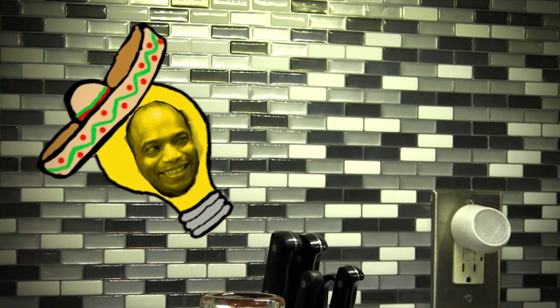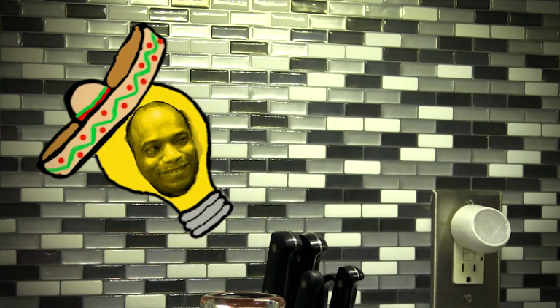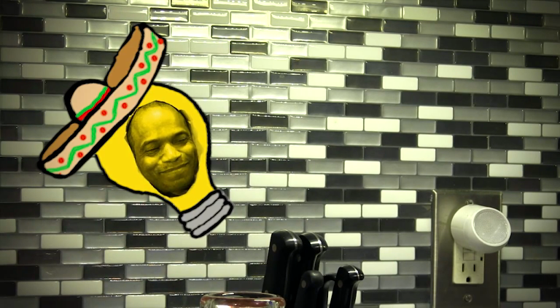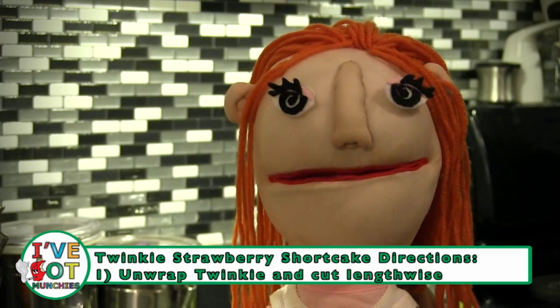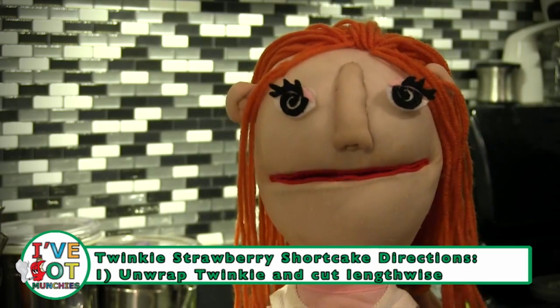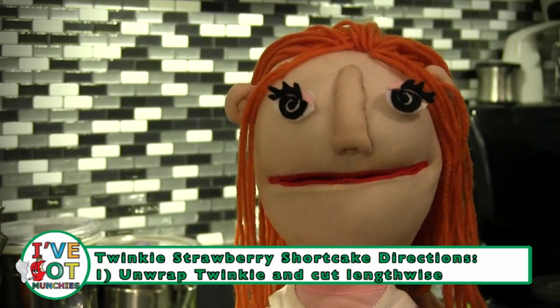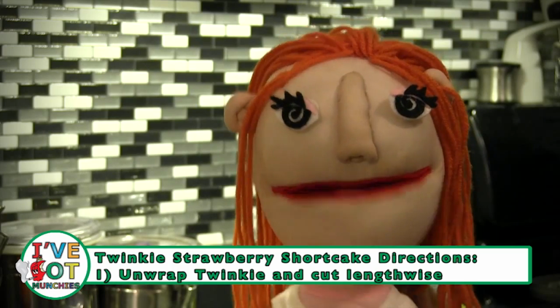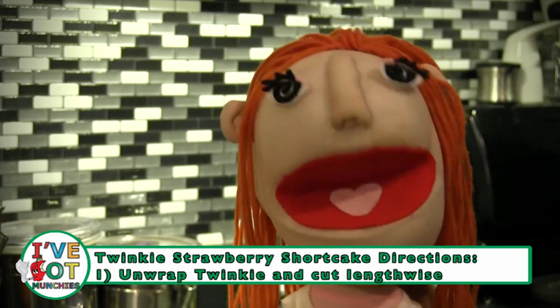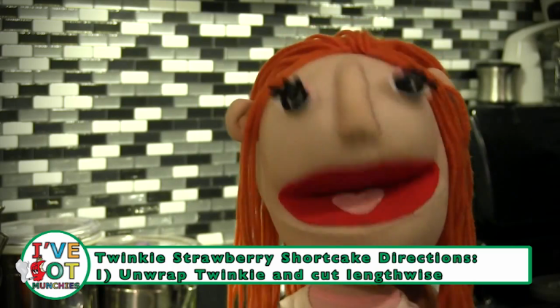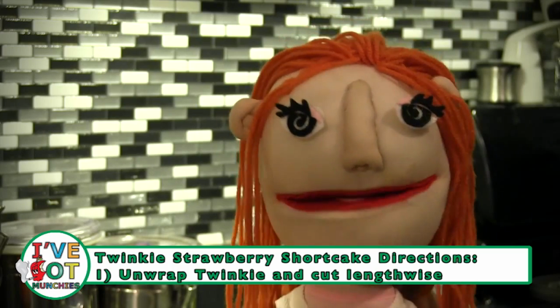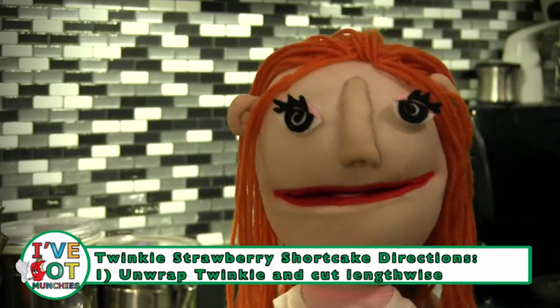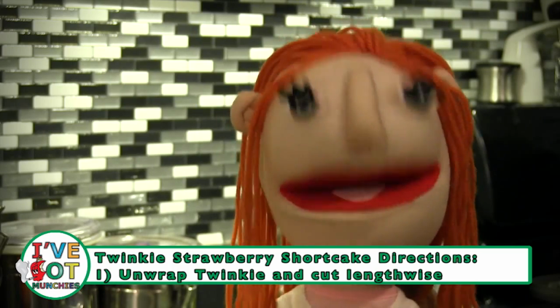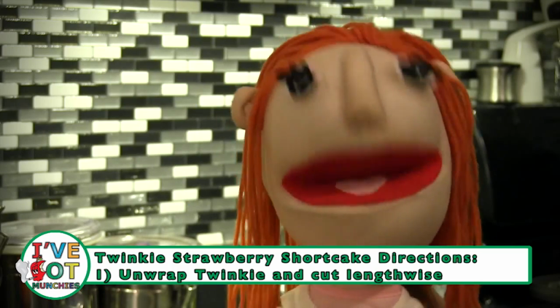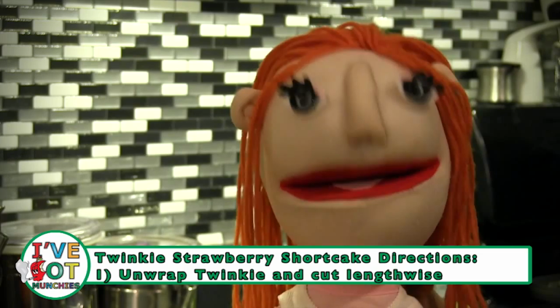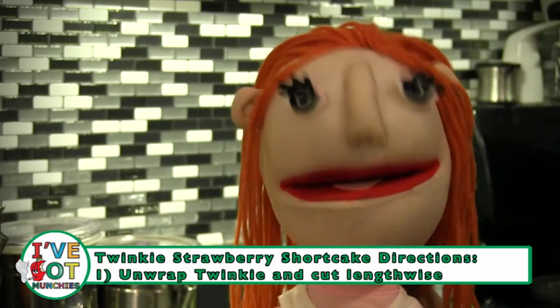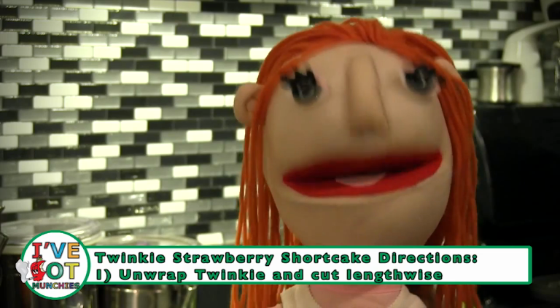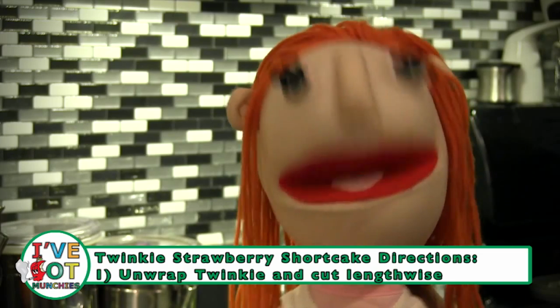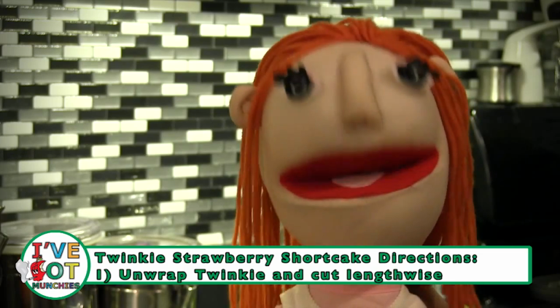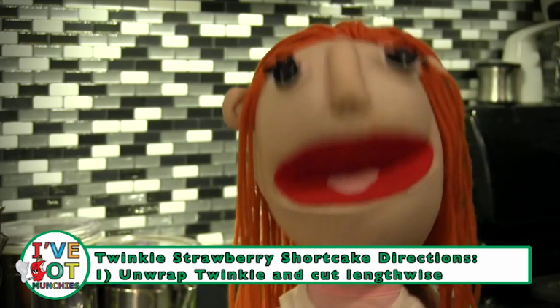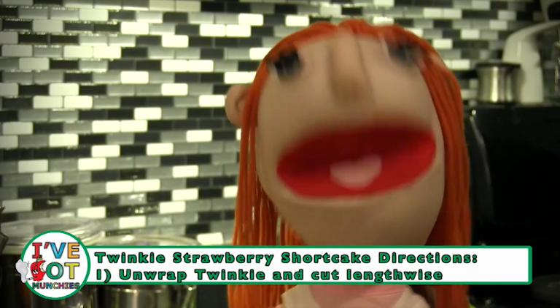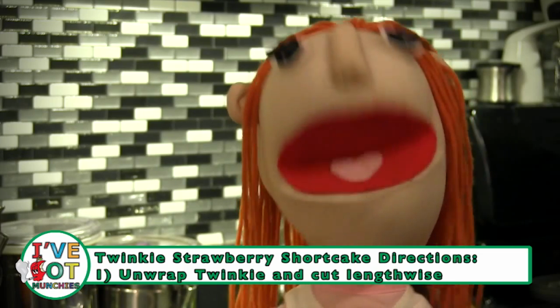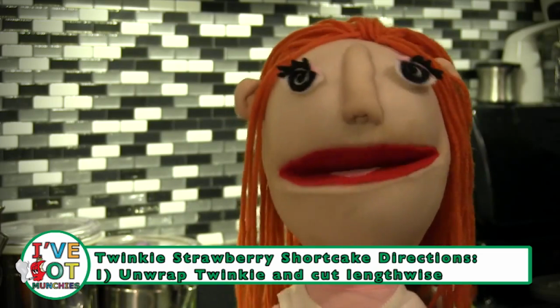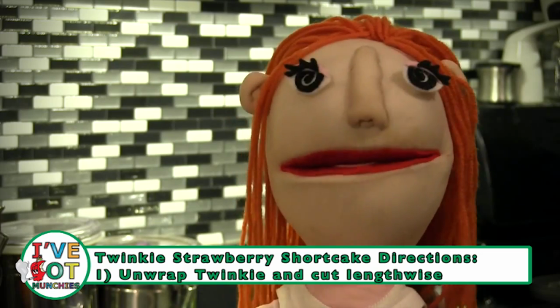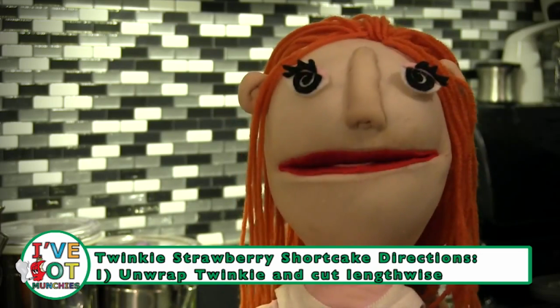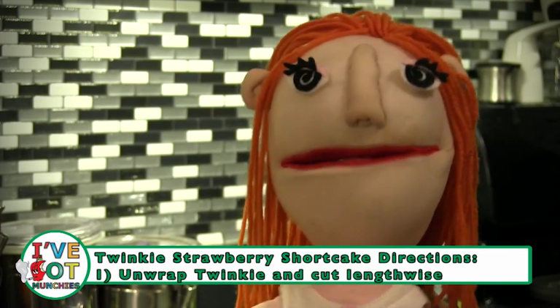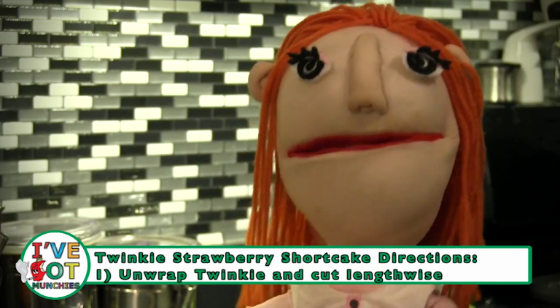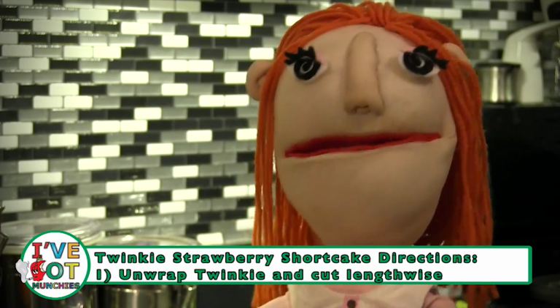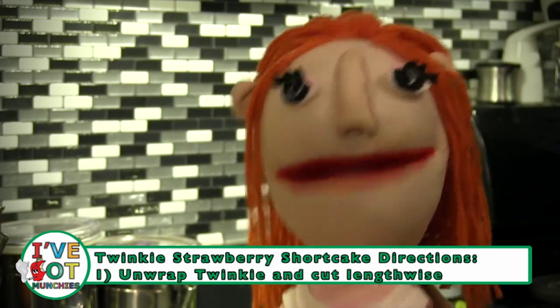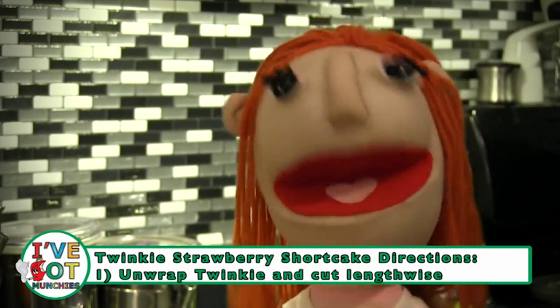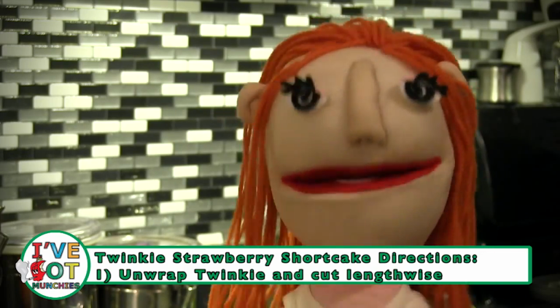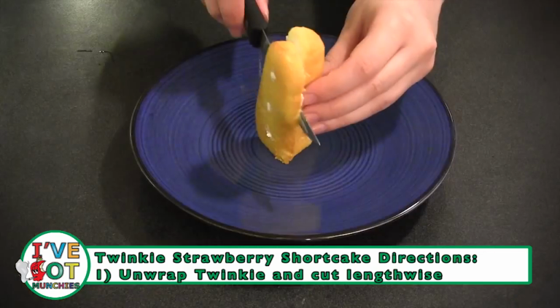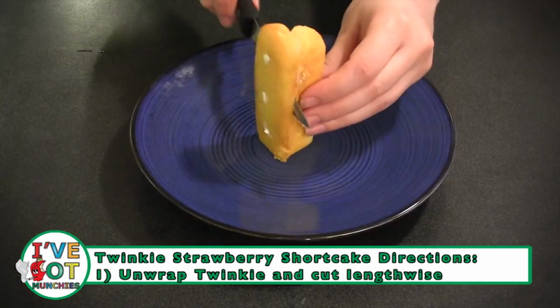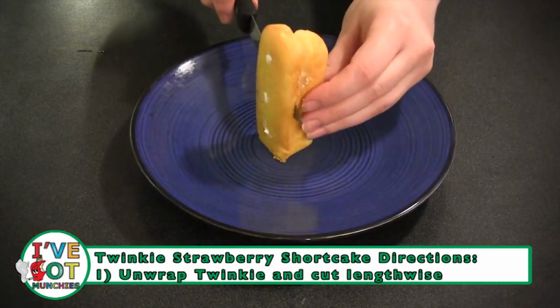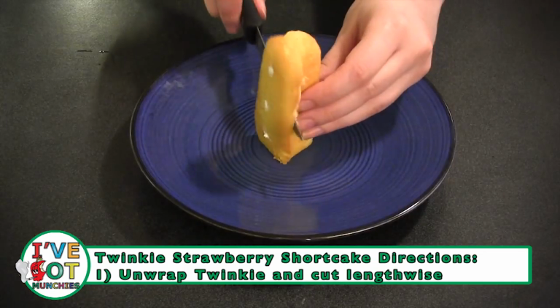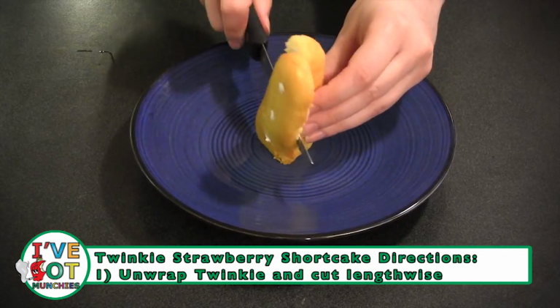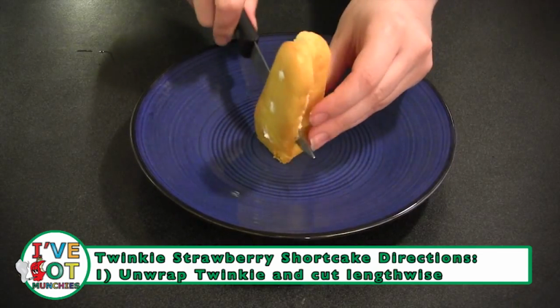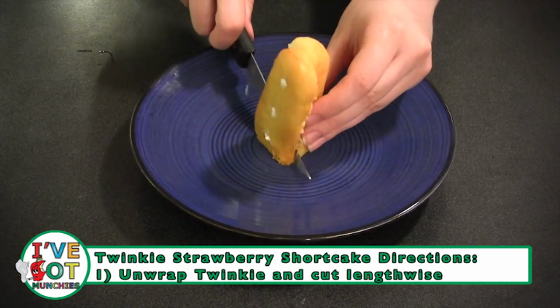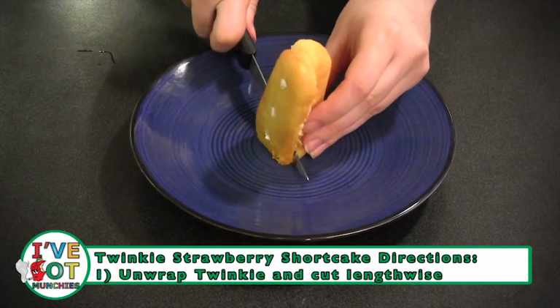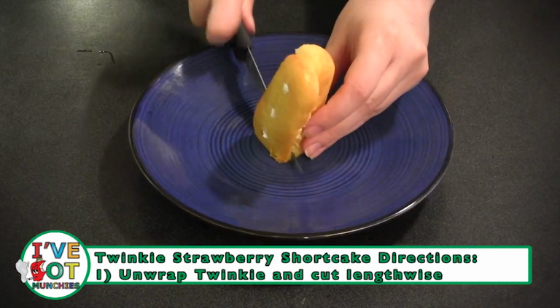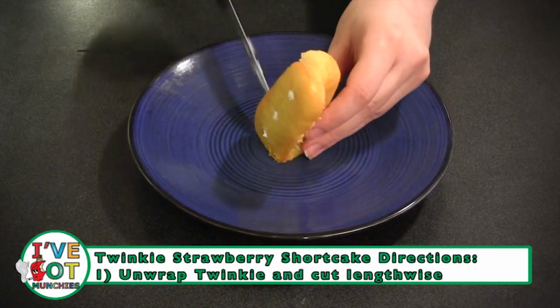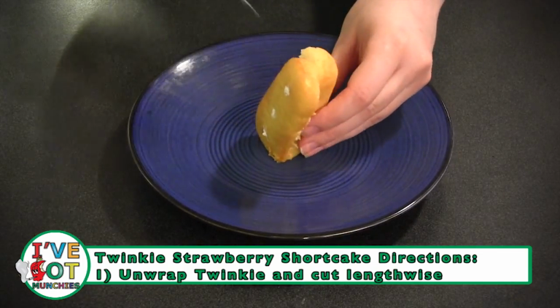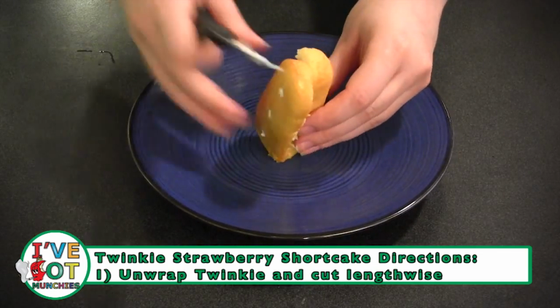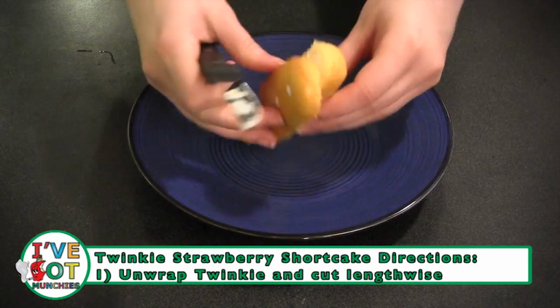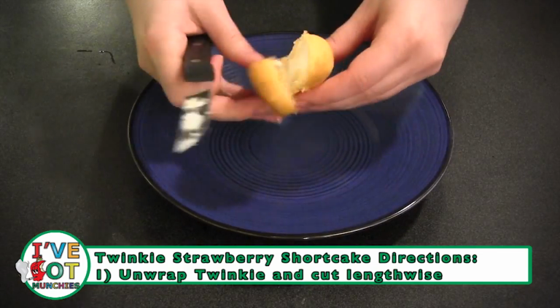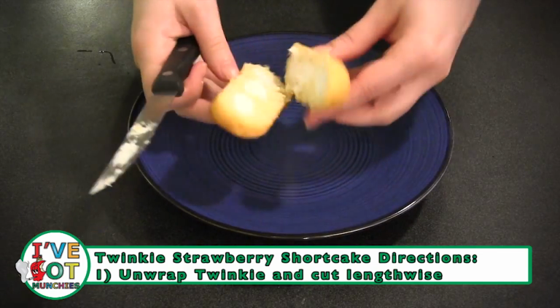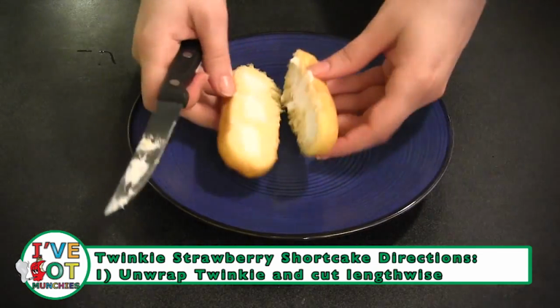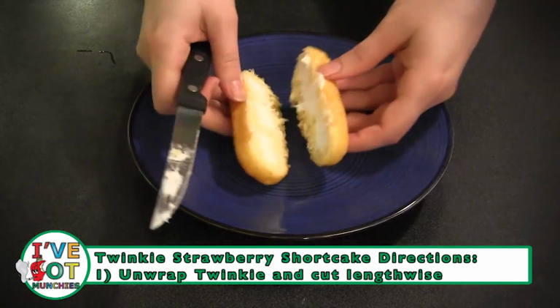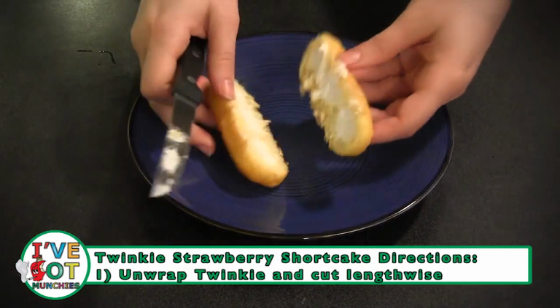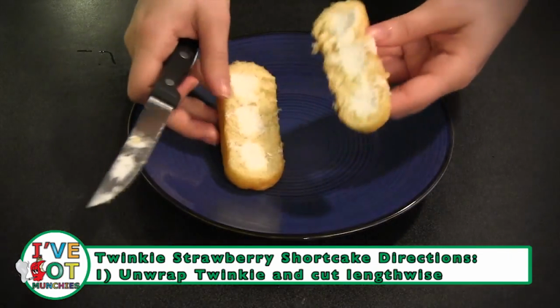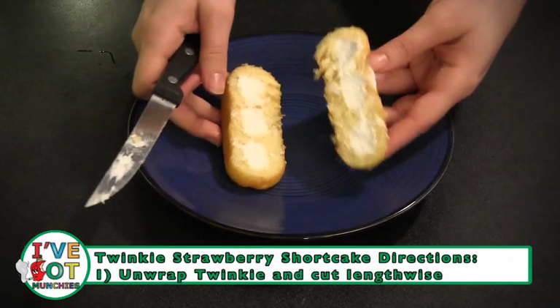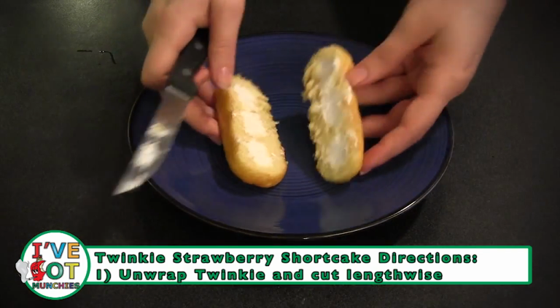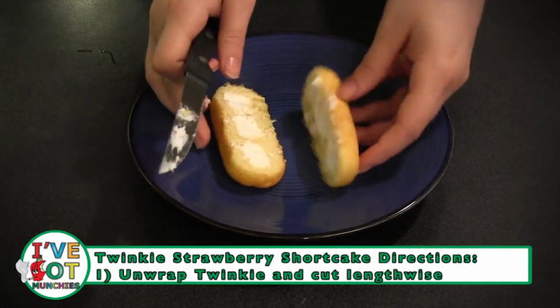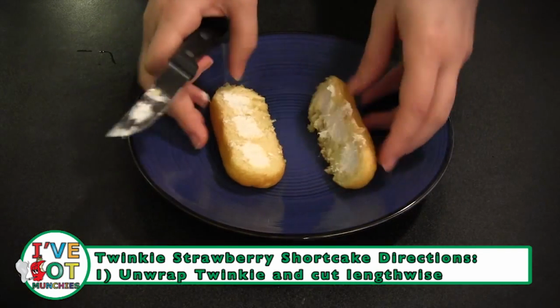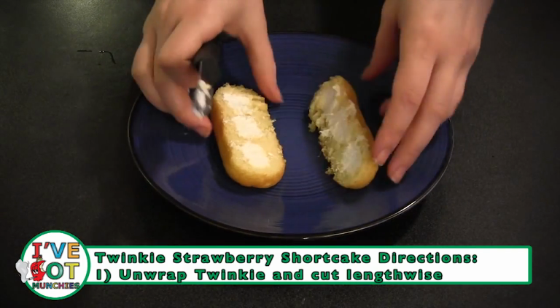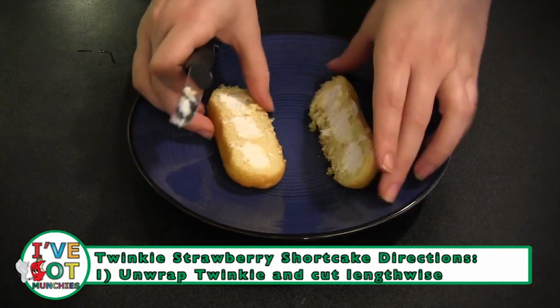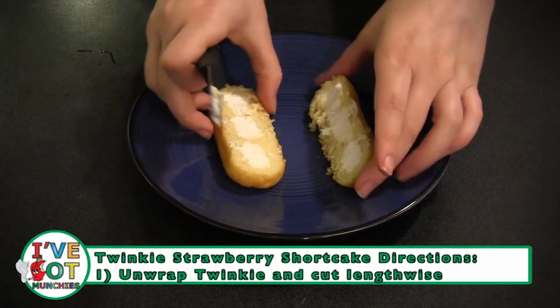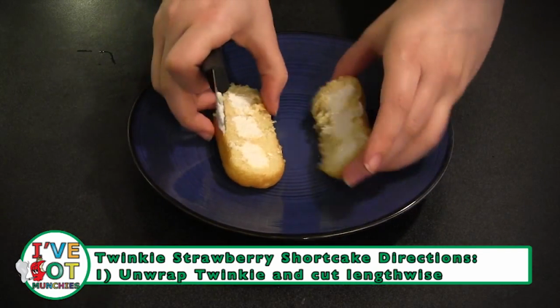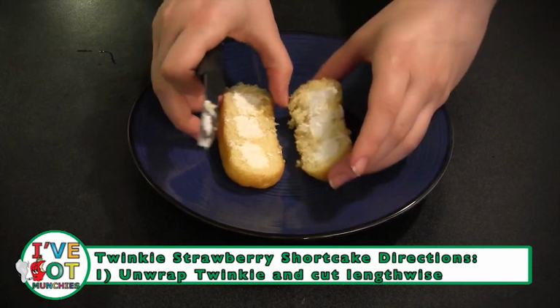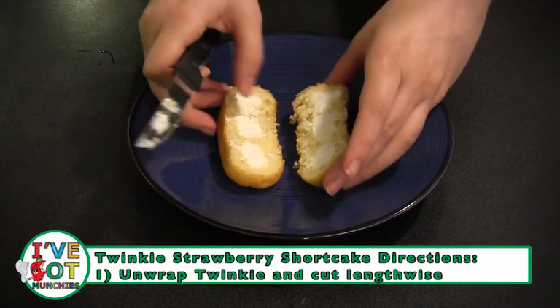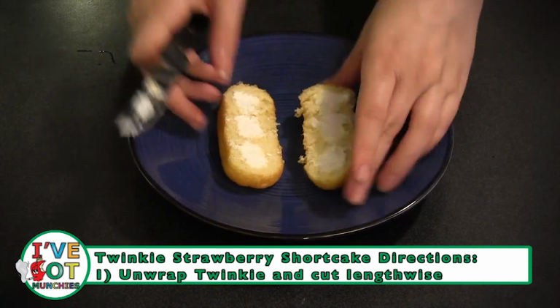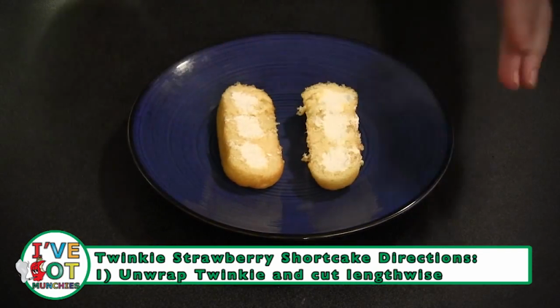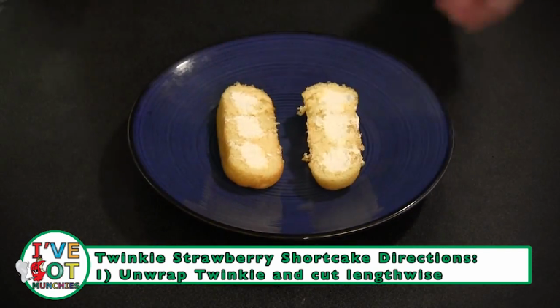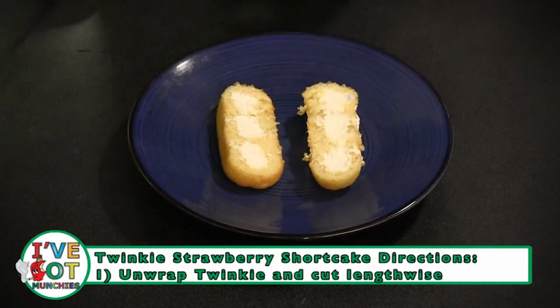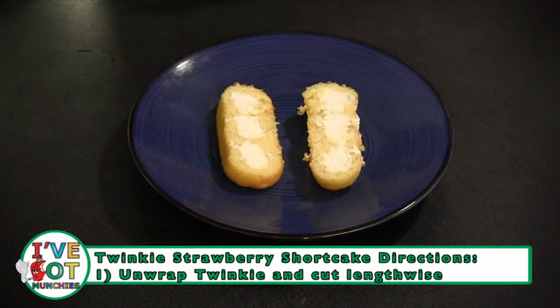First, unwrap Twinkie and cut lengthwise, exposing all that delicious cream.